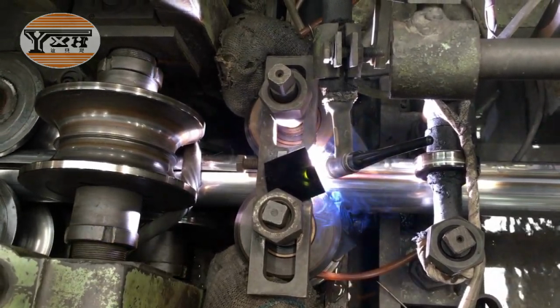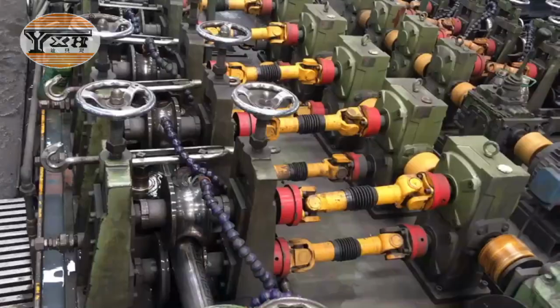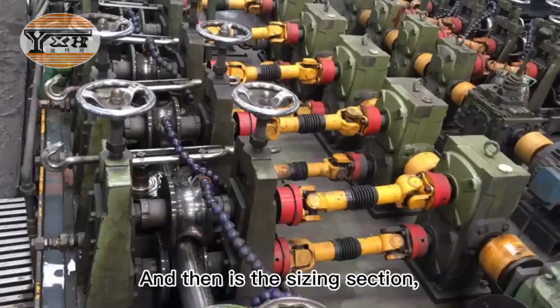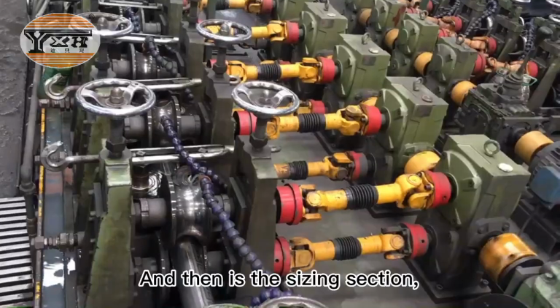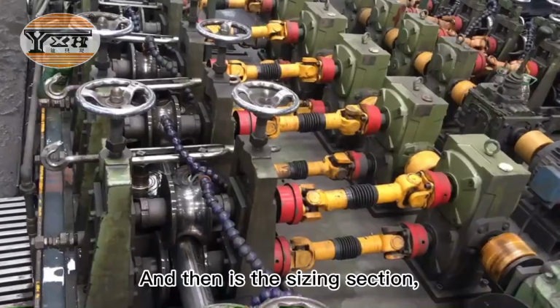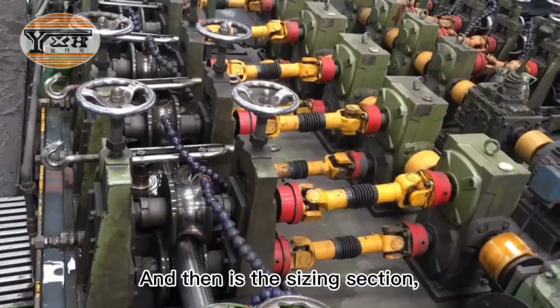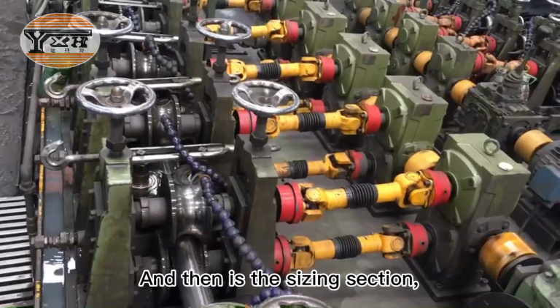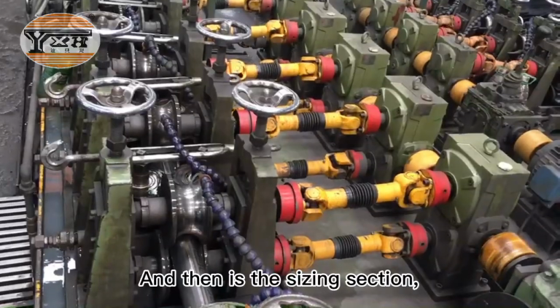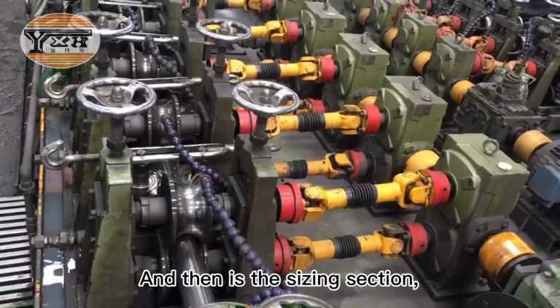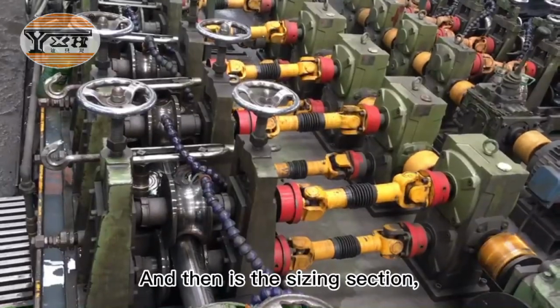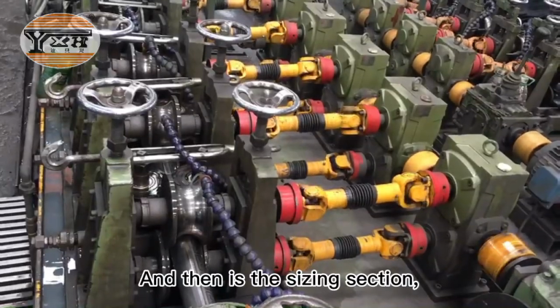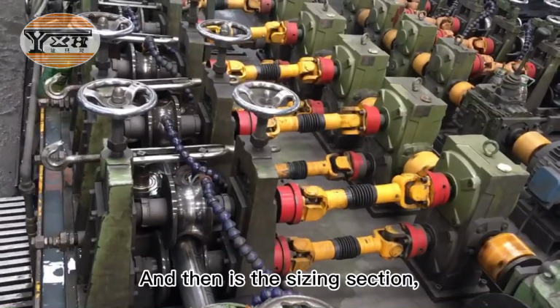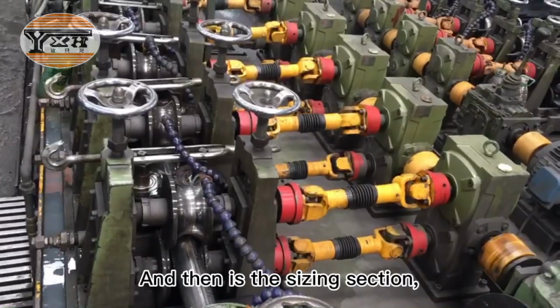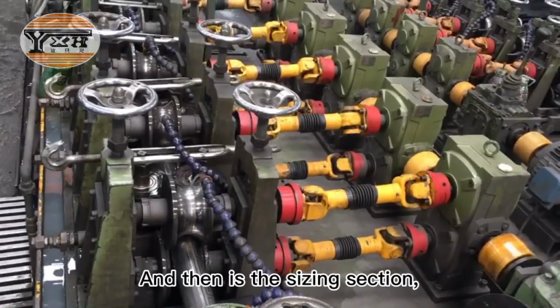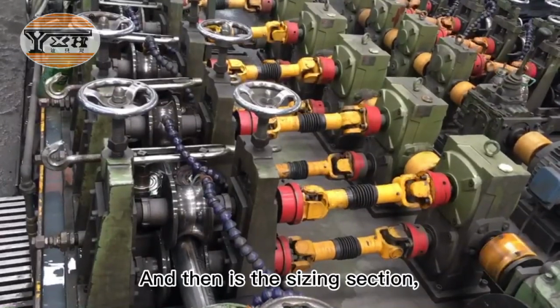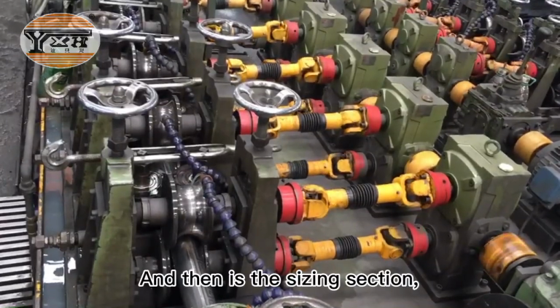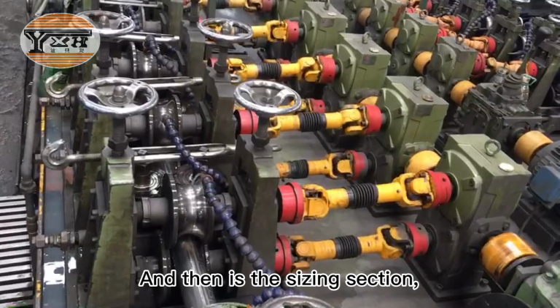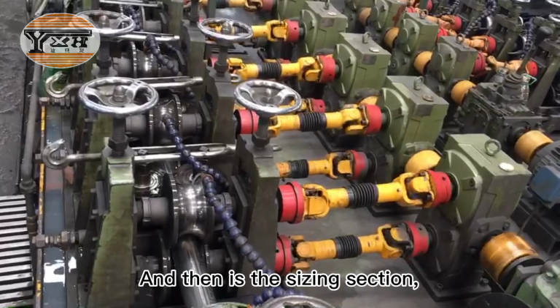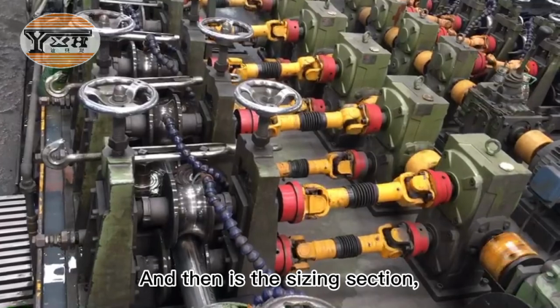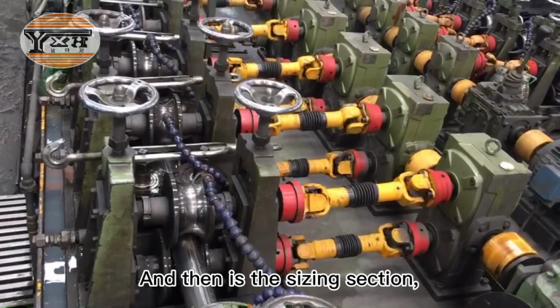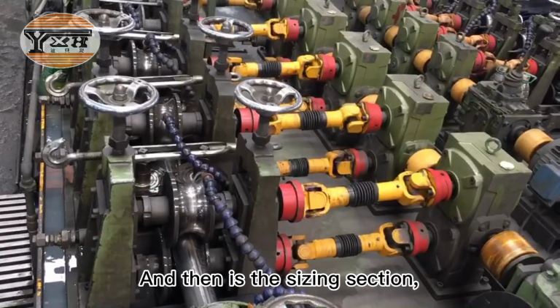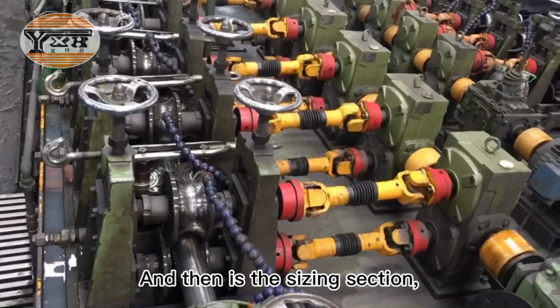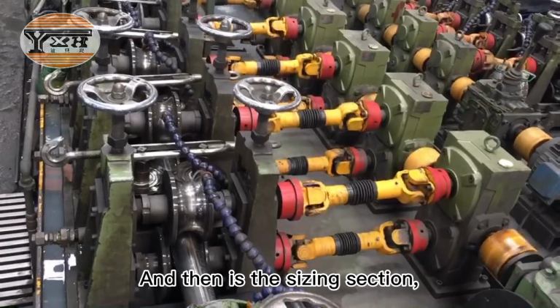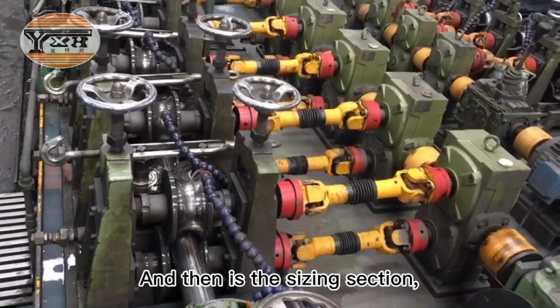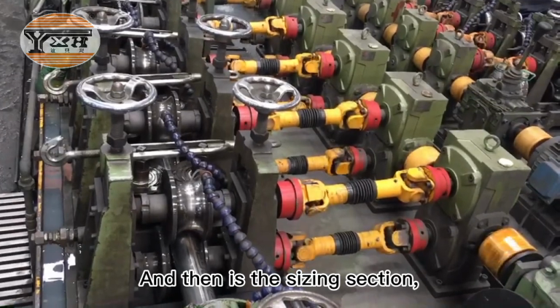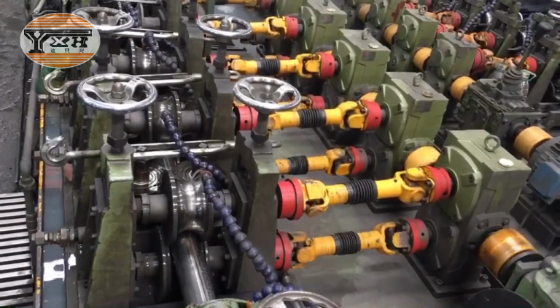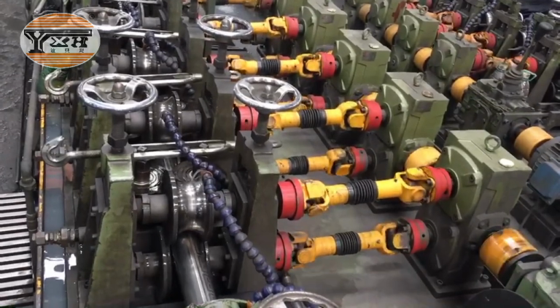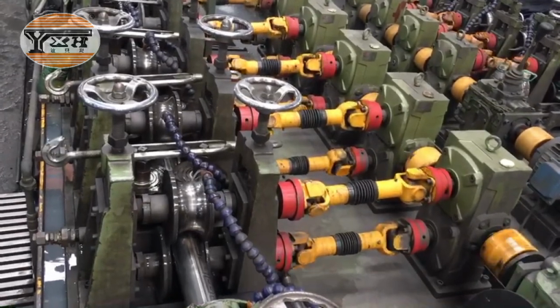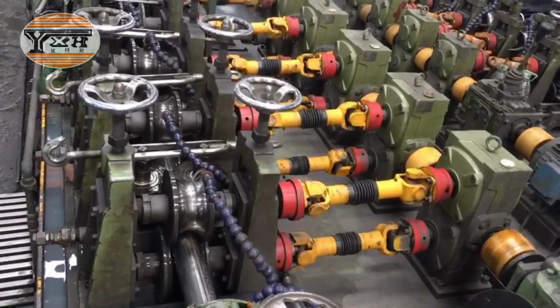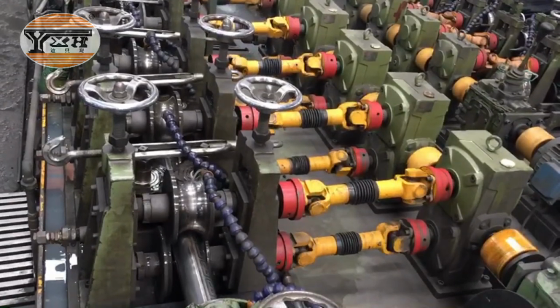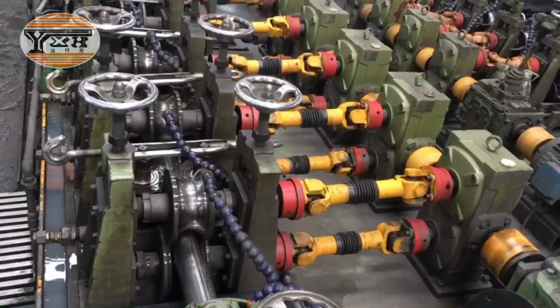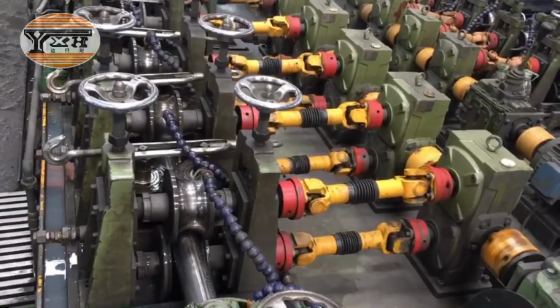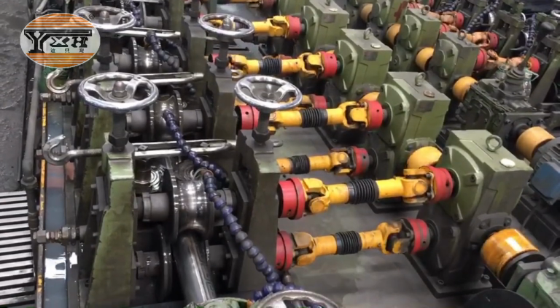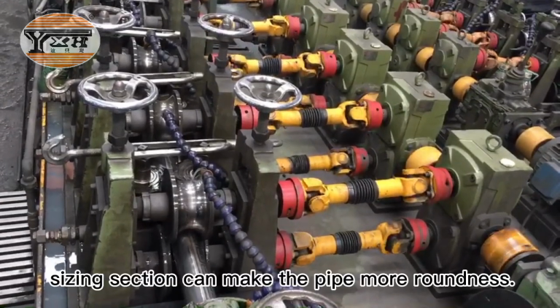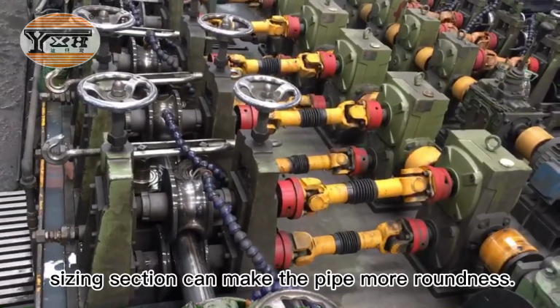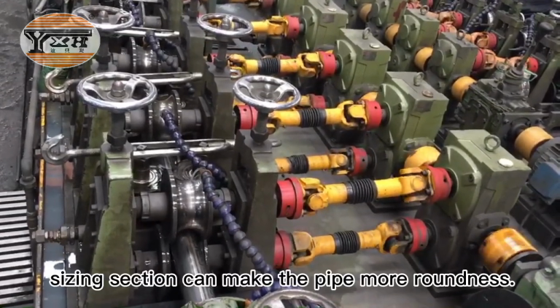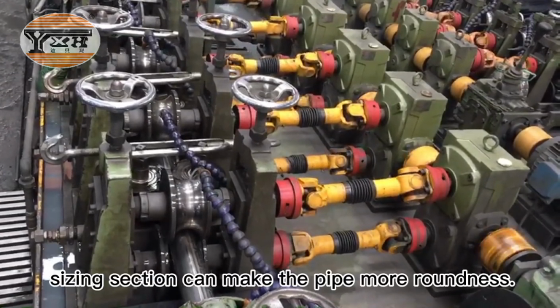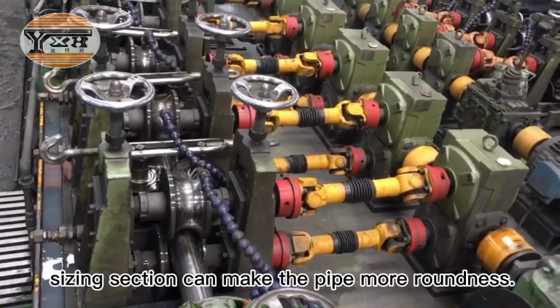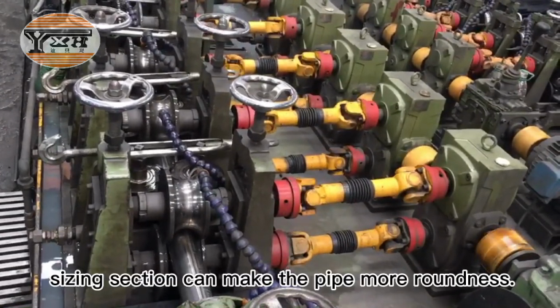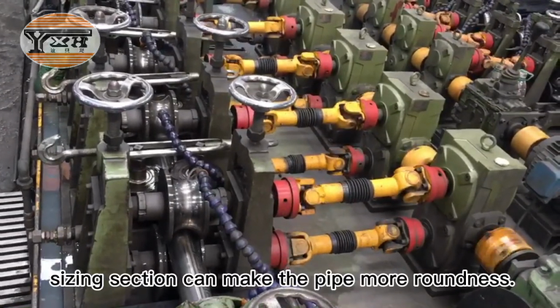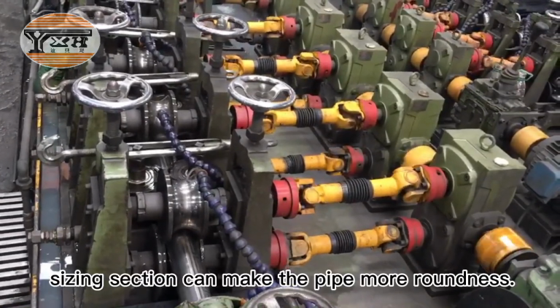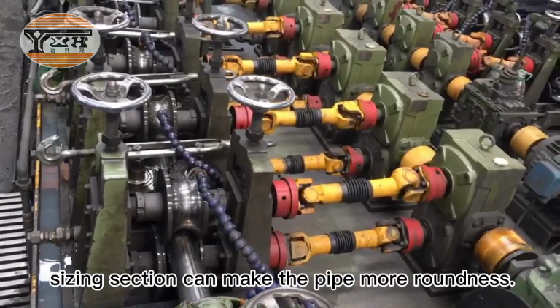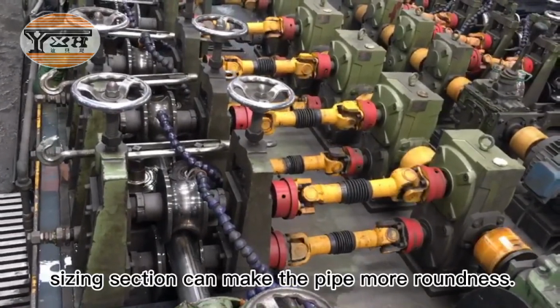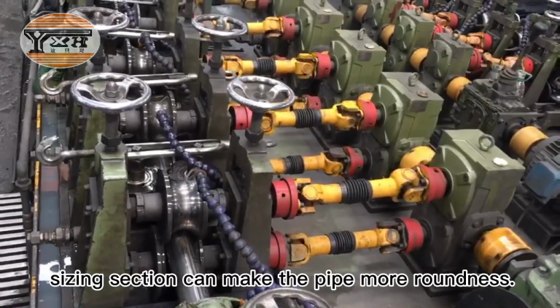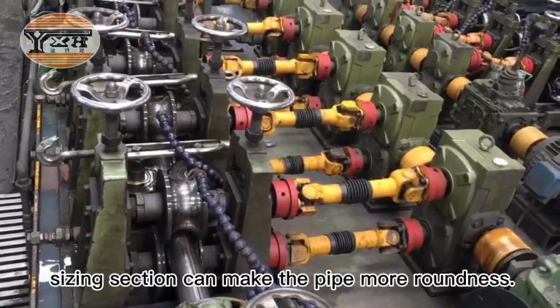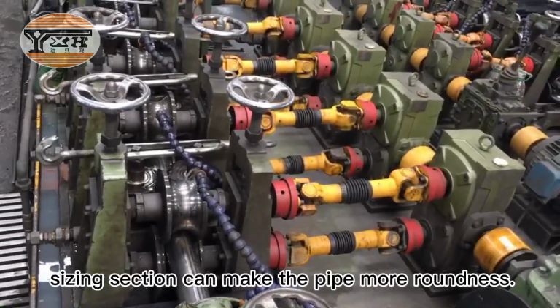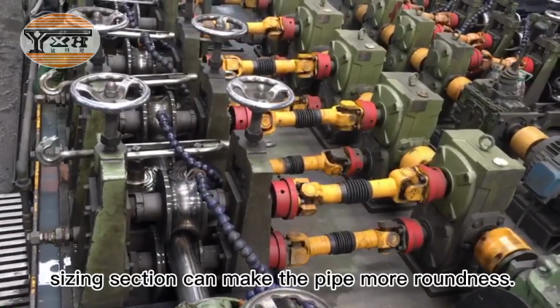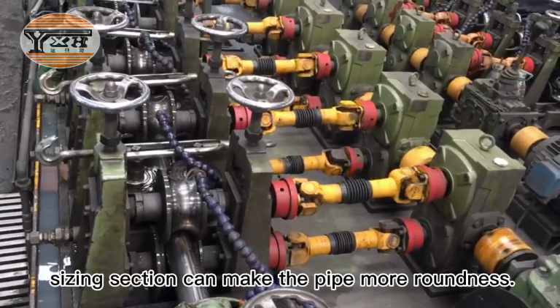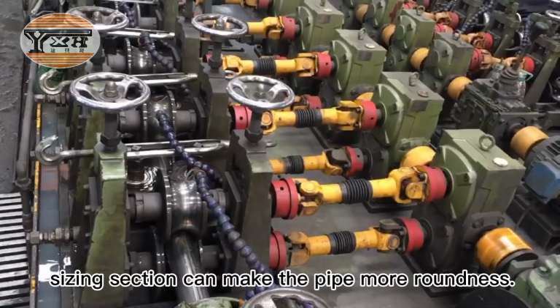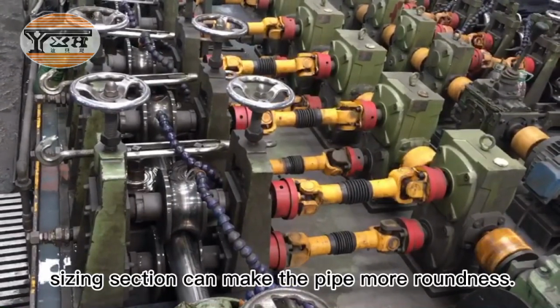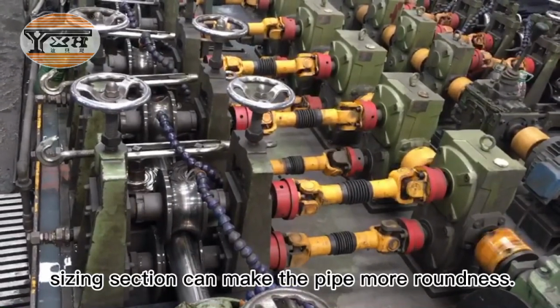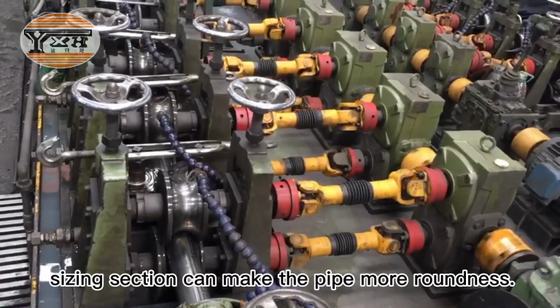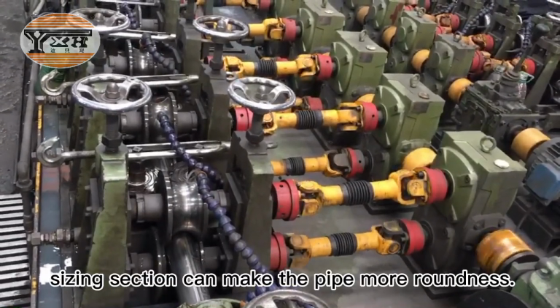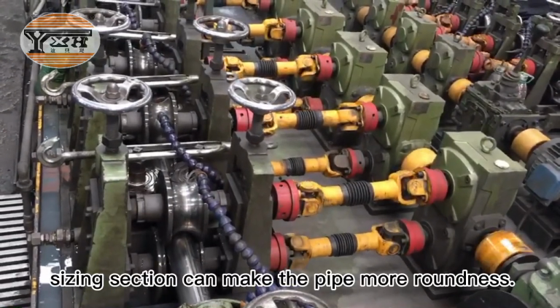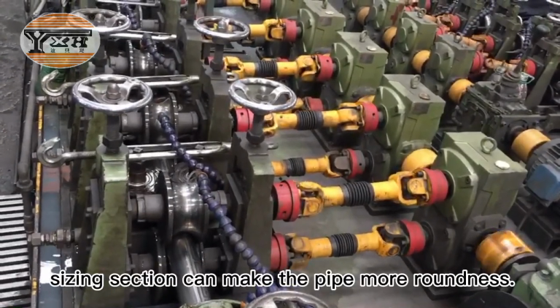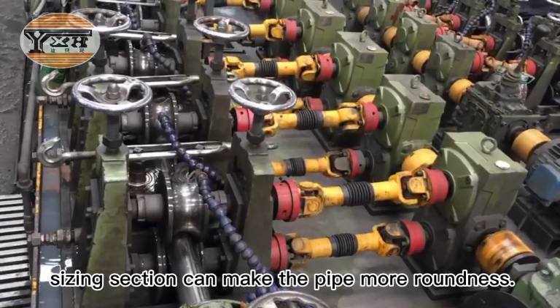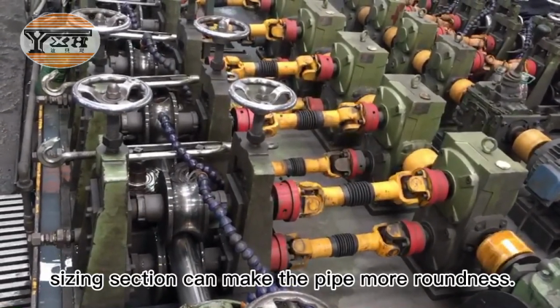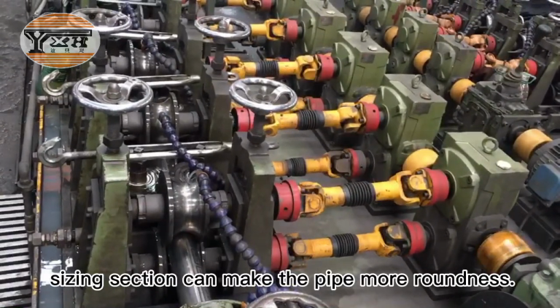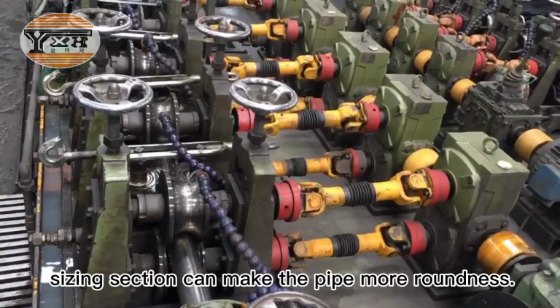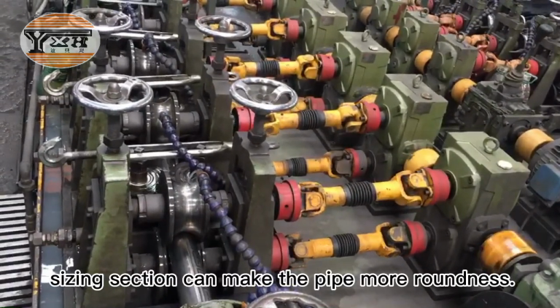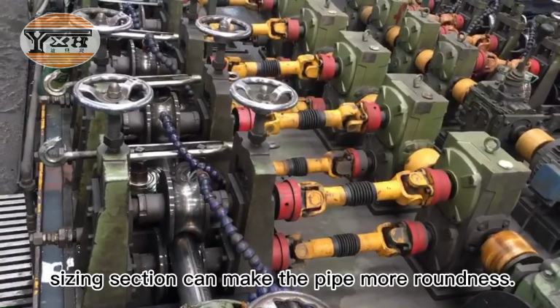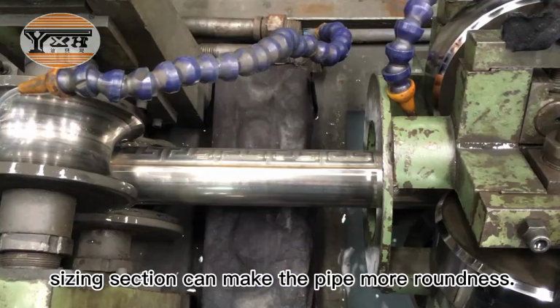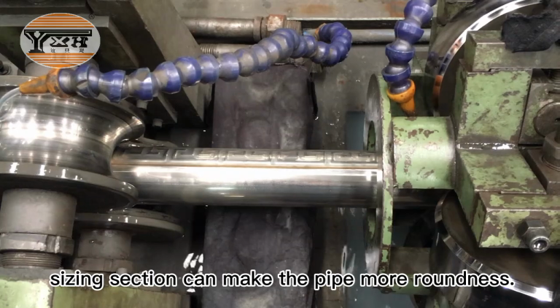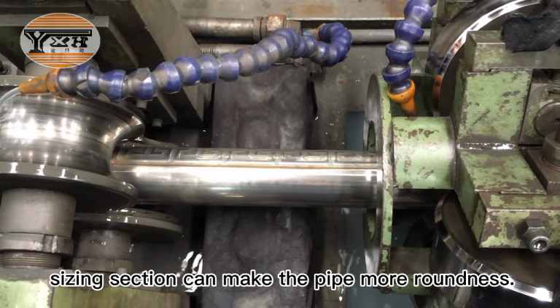And there is the sizing section. The sizing section can make the pipe more round.